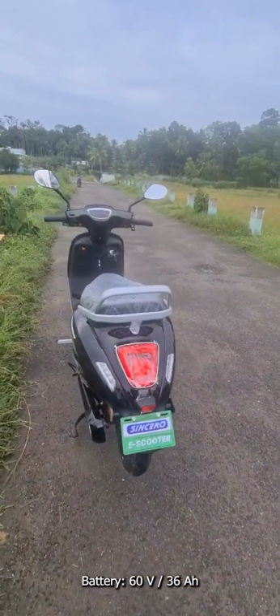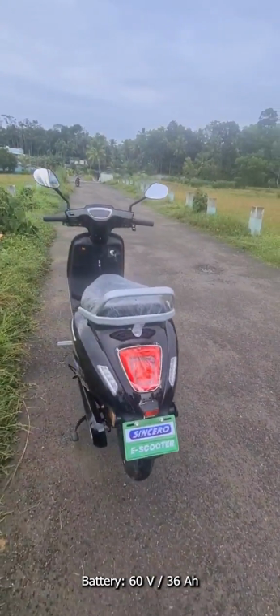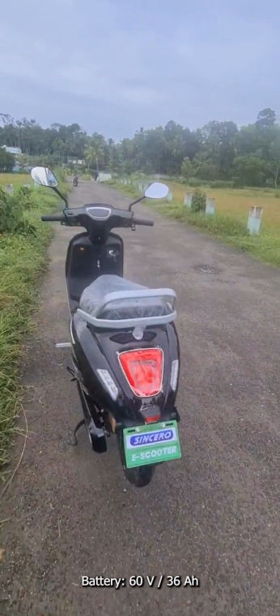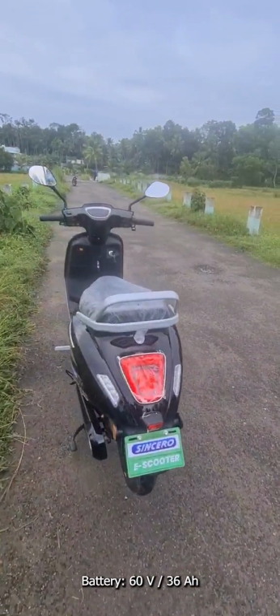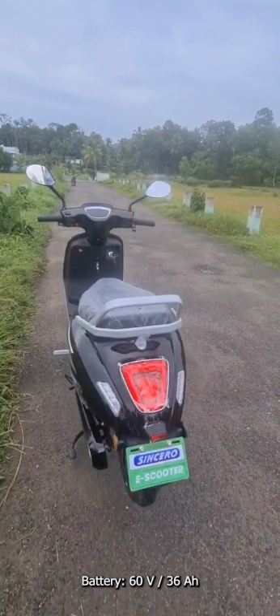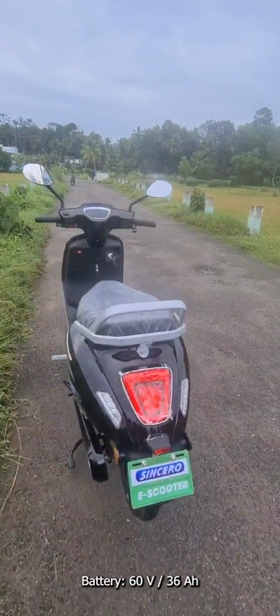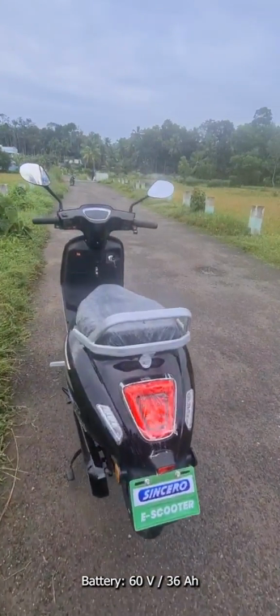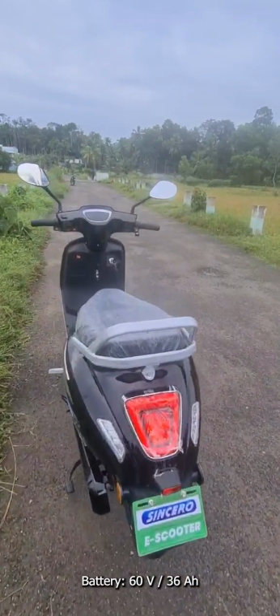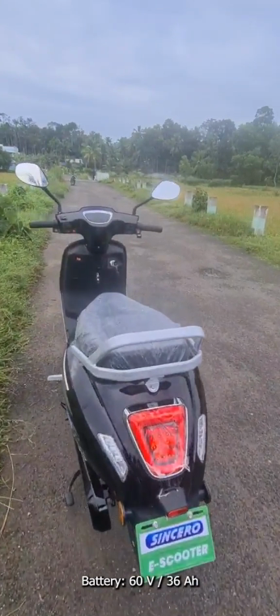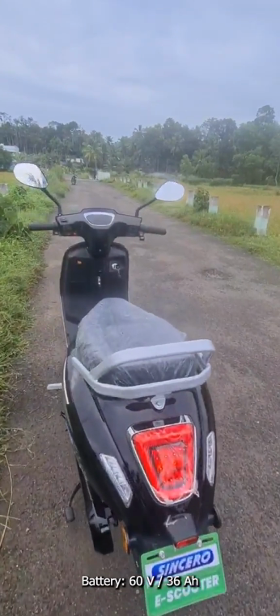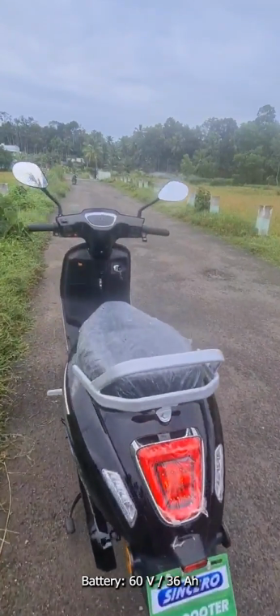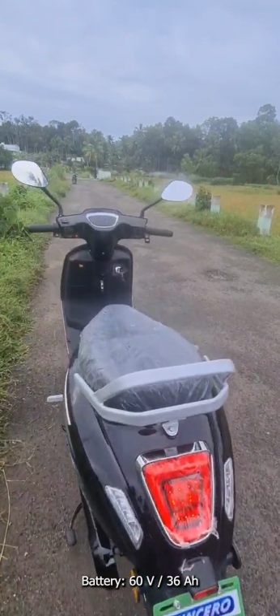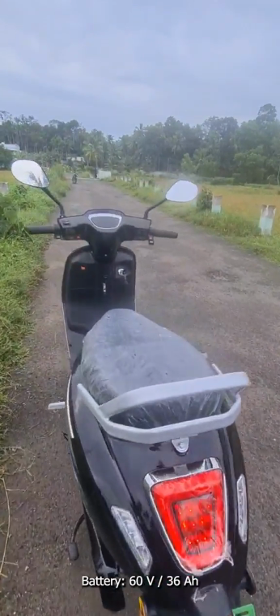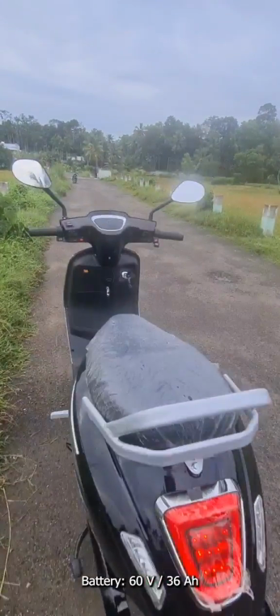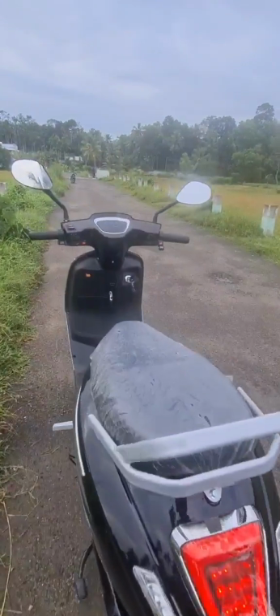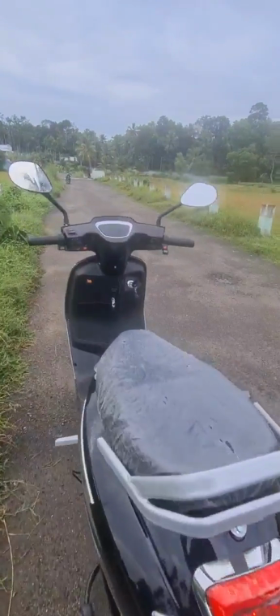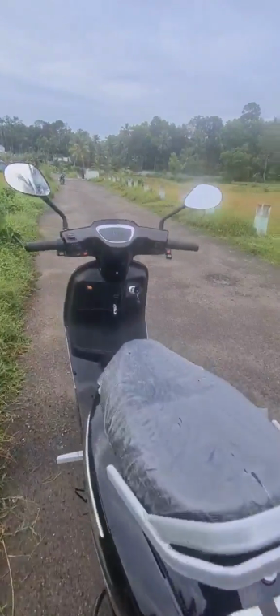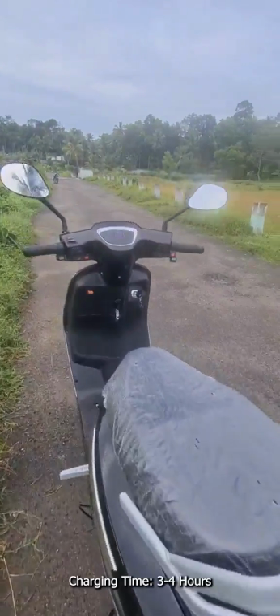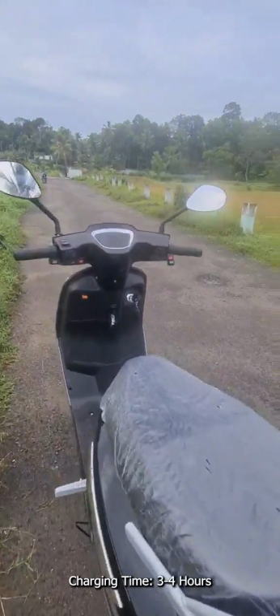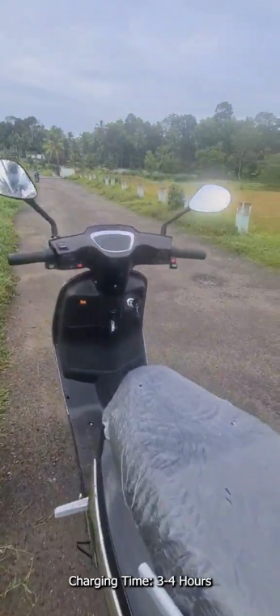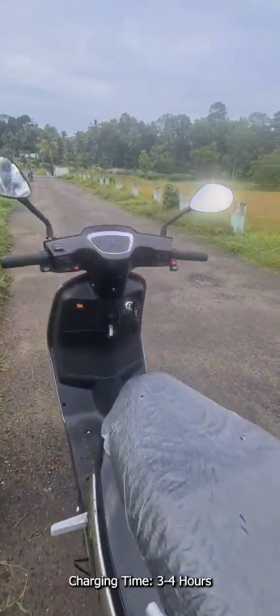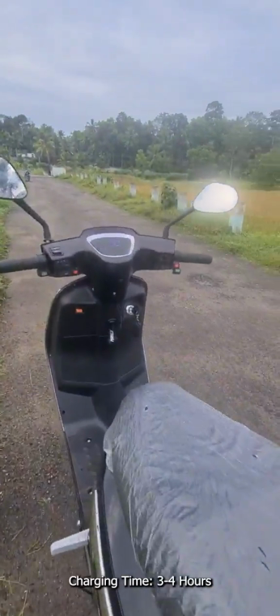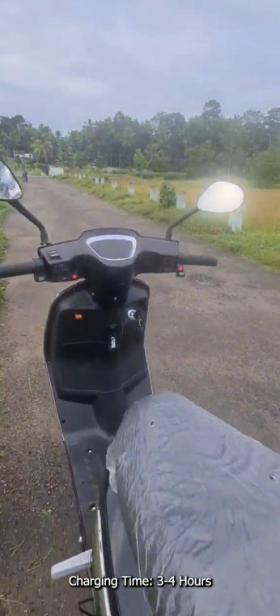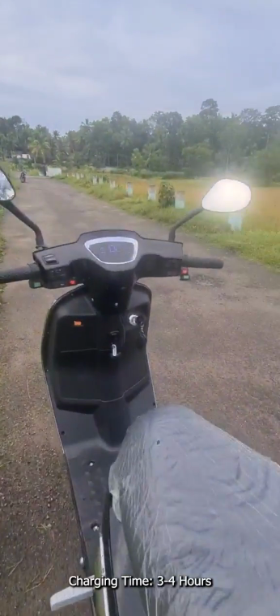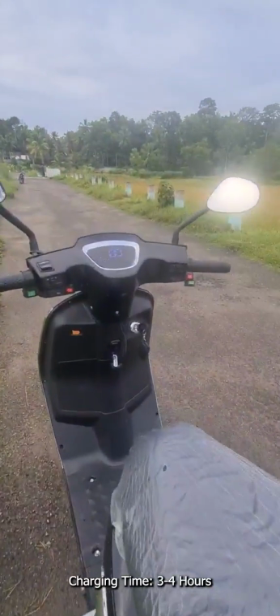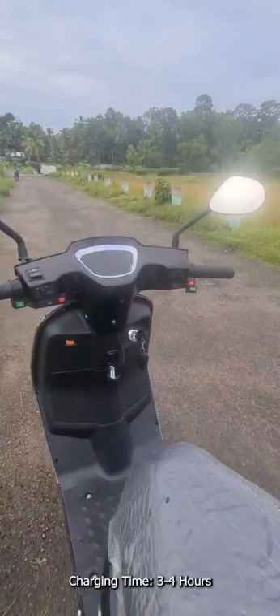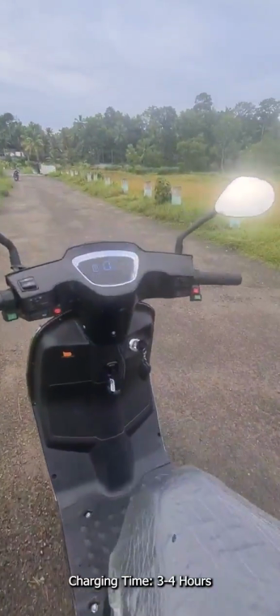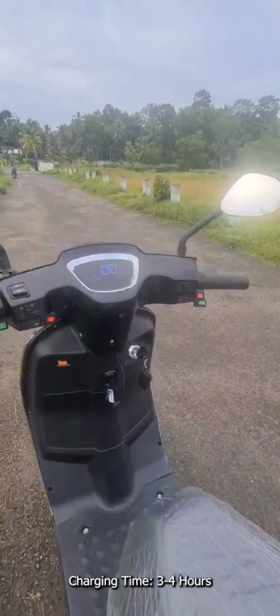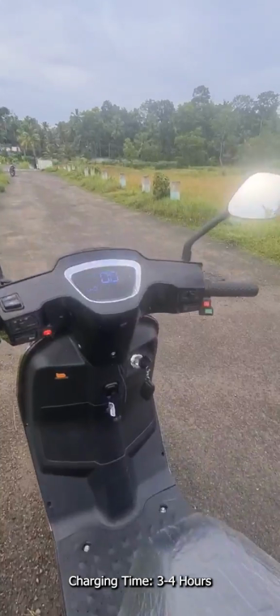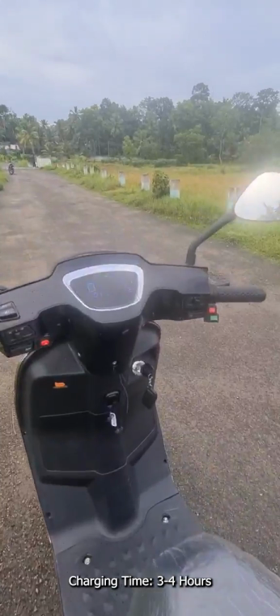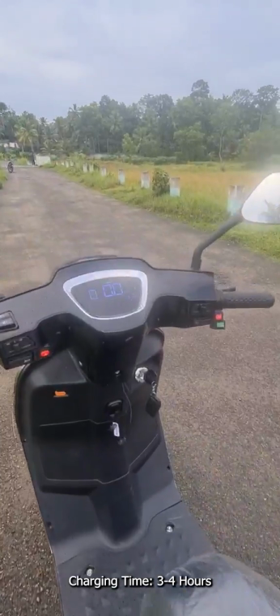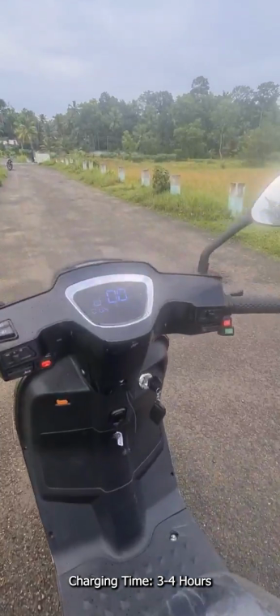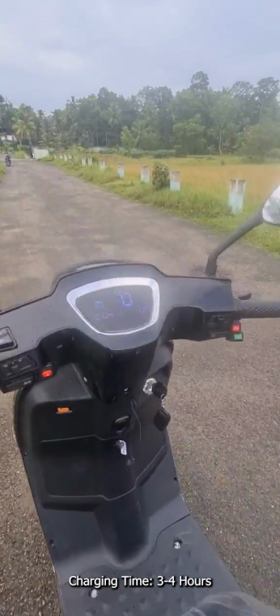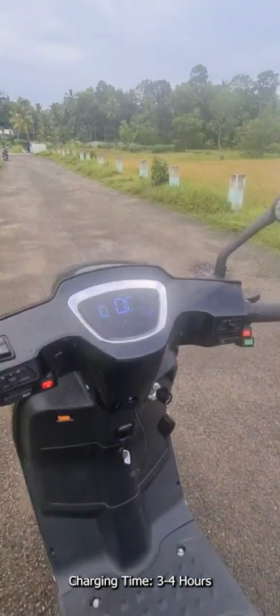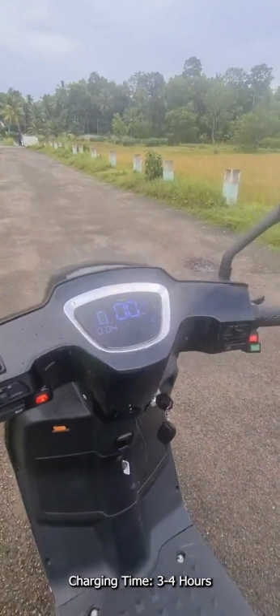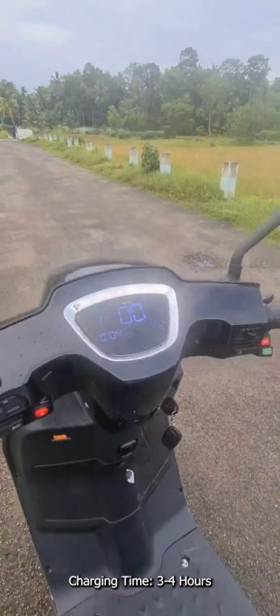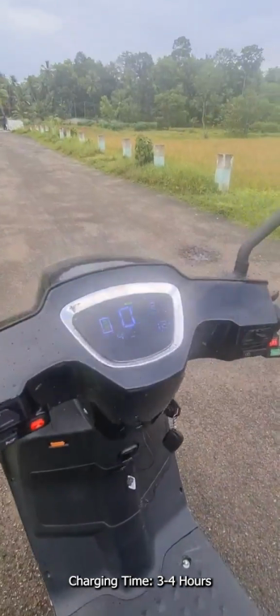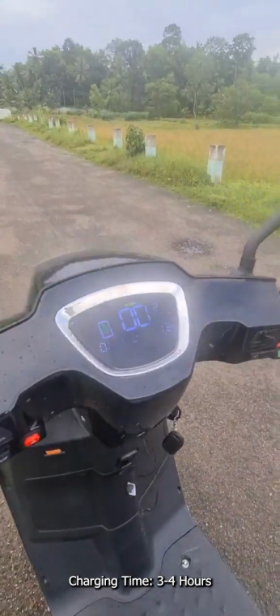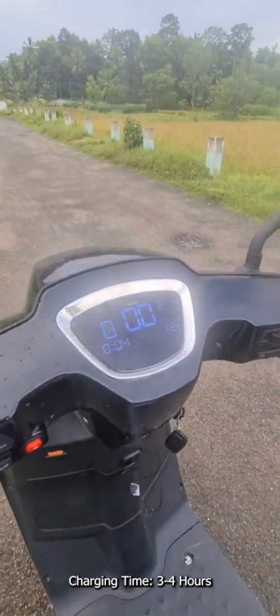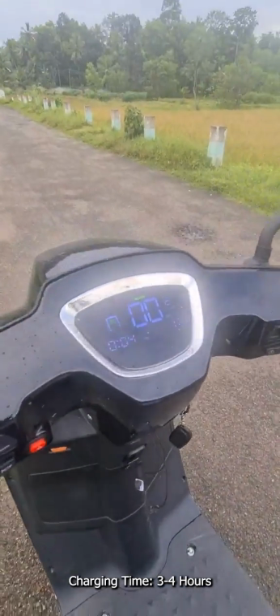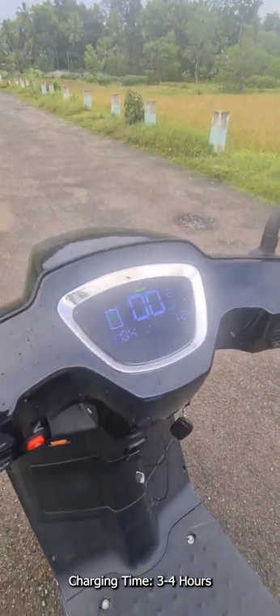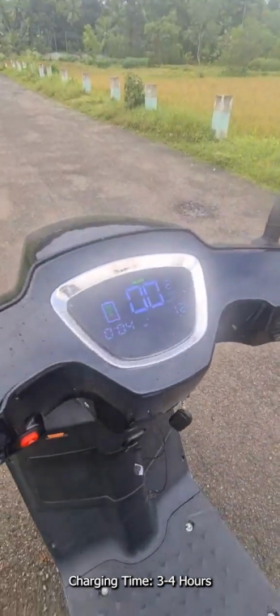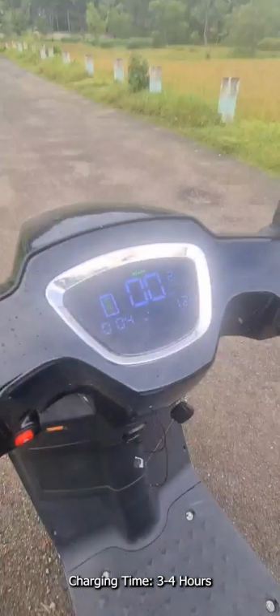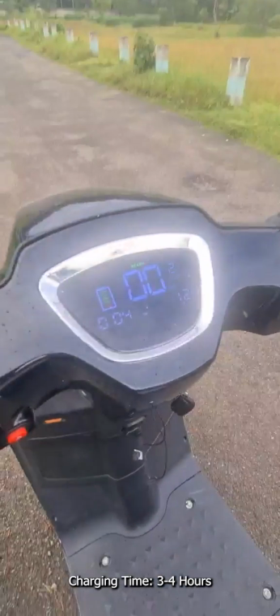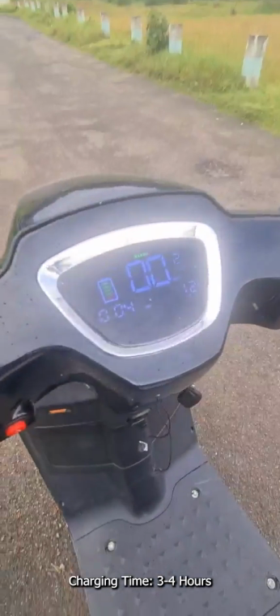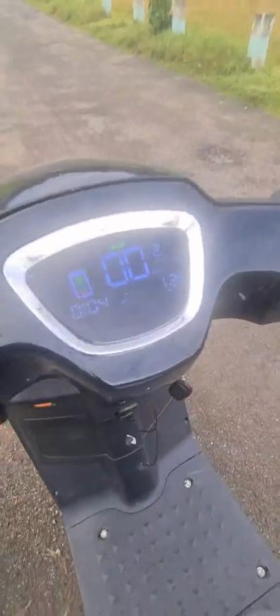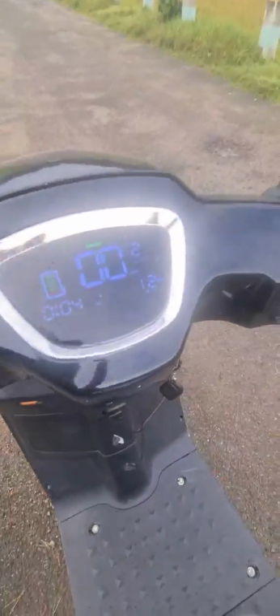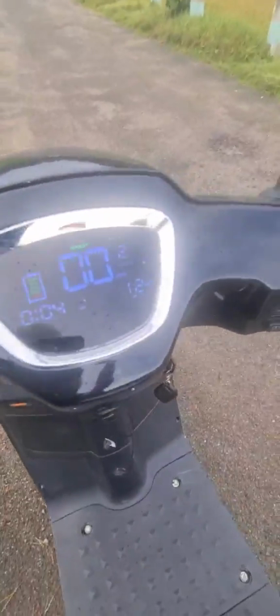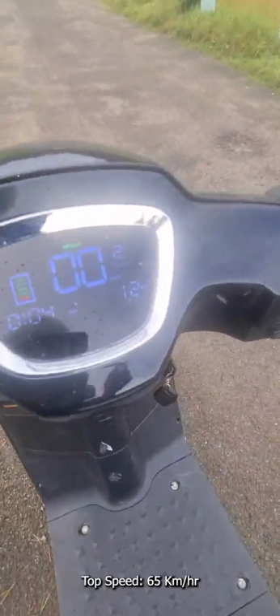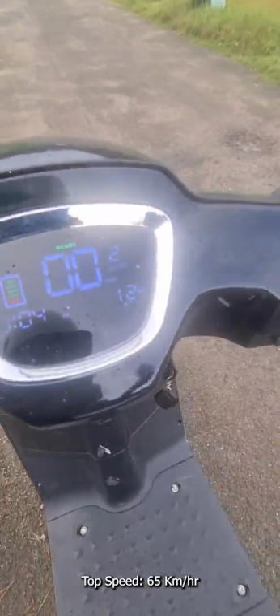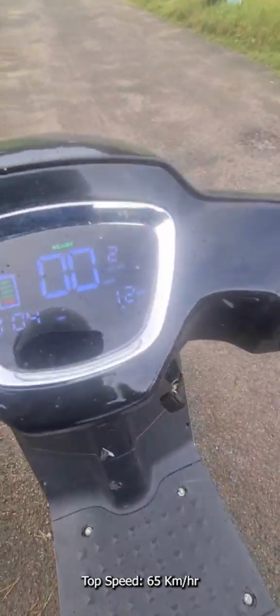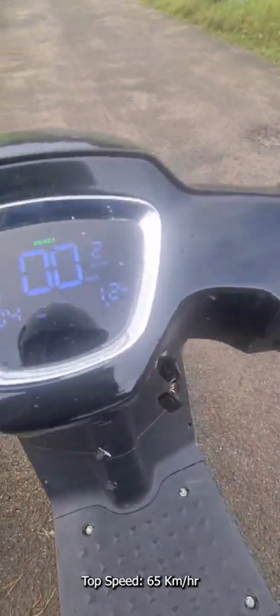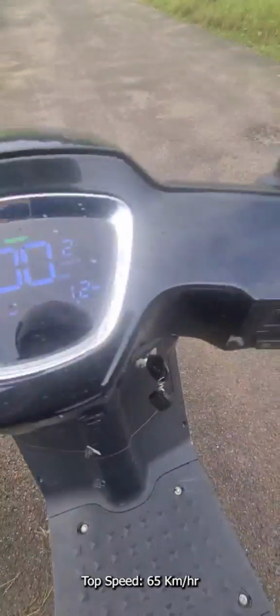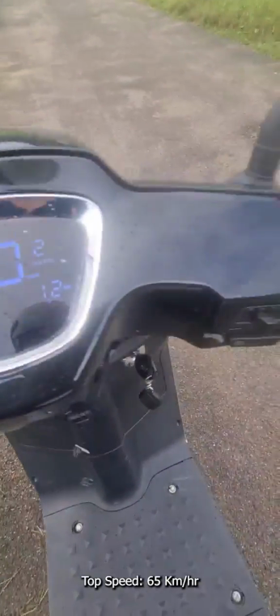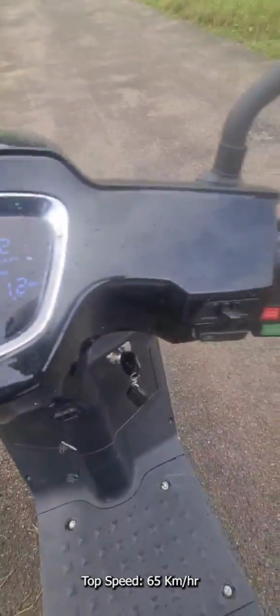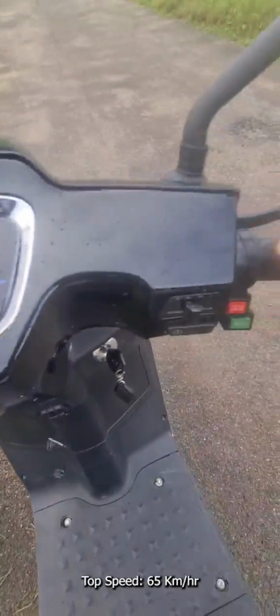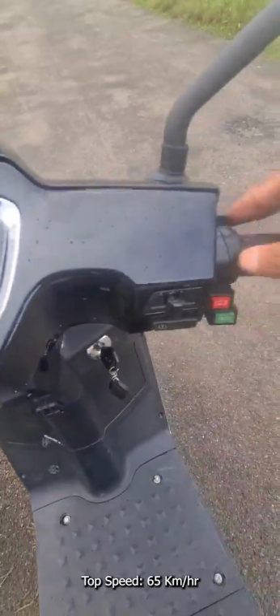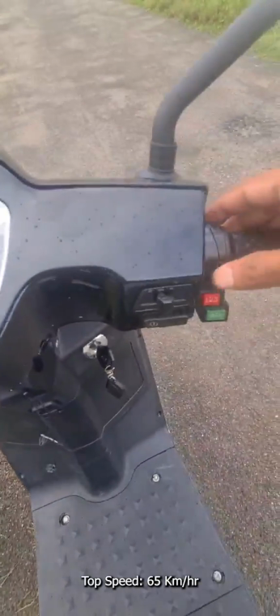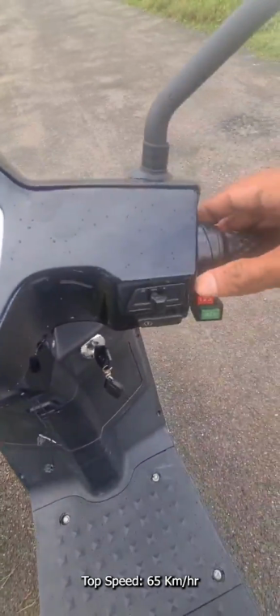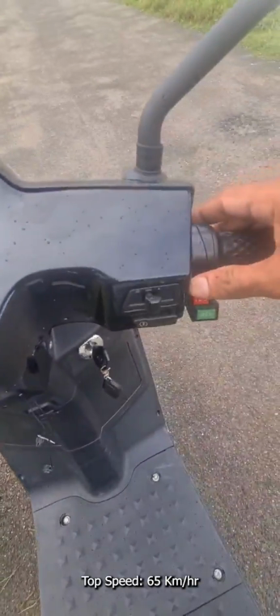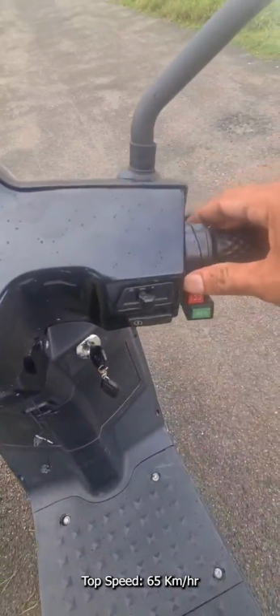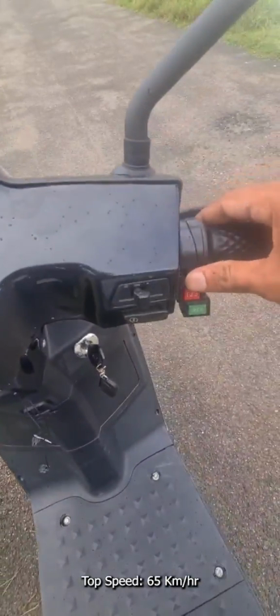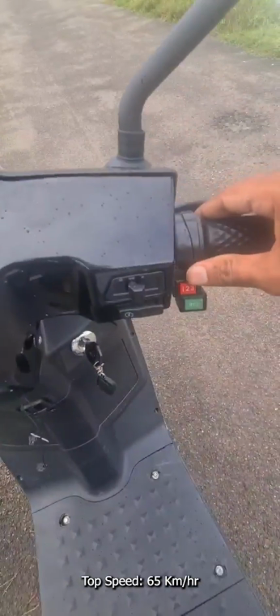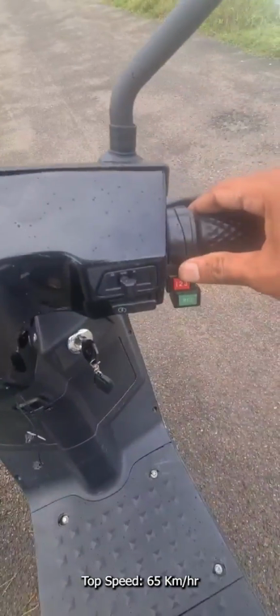It takes only 3 to 4 hours for a full charge. The top speed of the scooter is 65 km per hour.